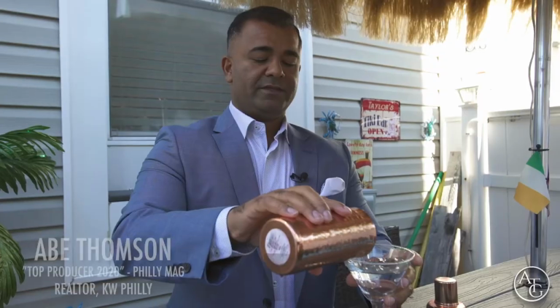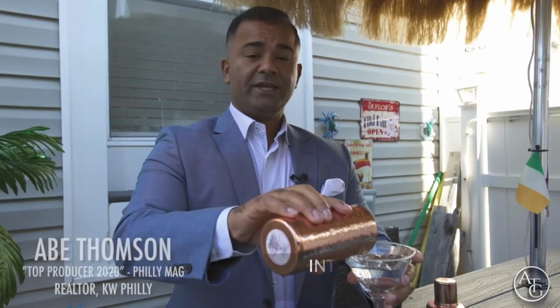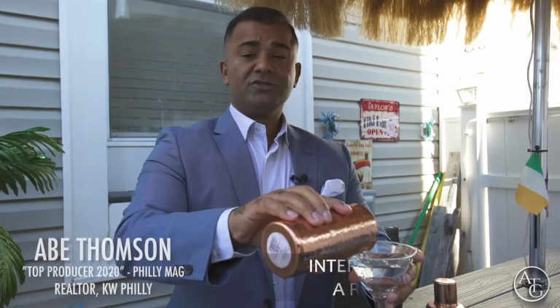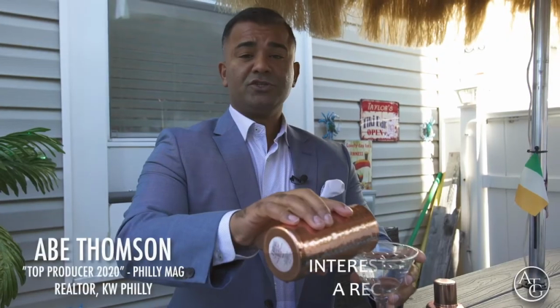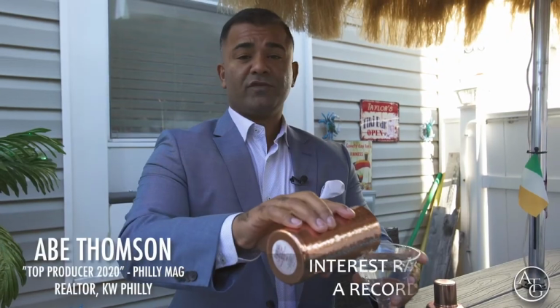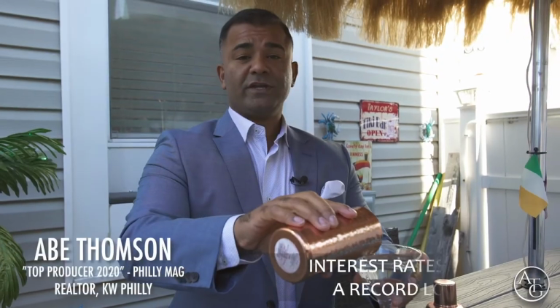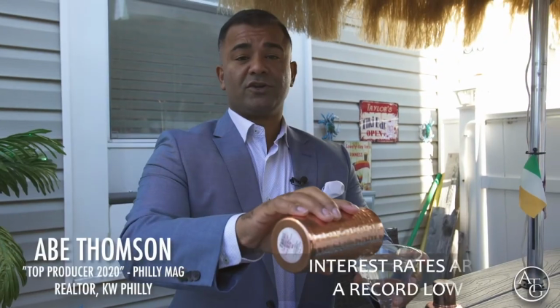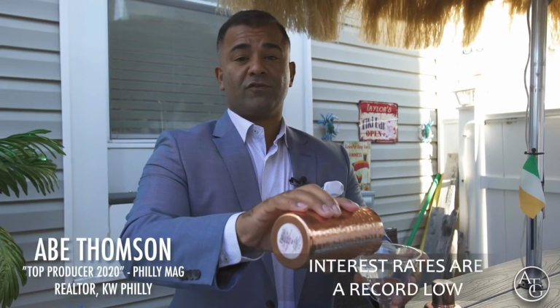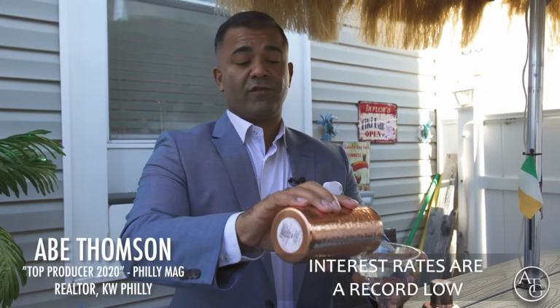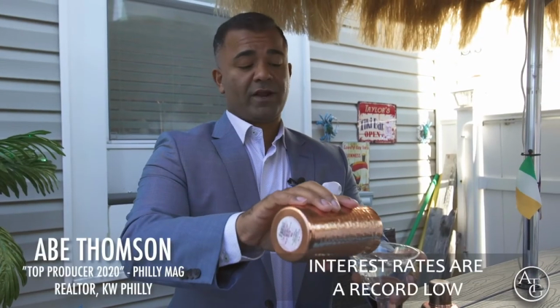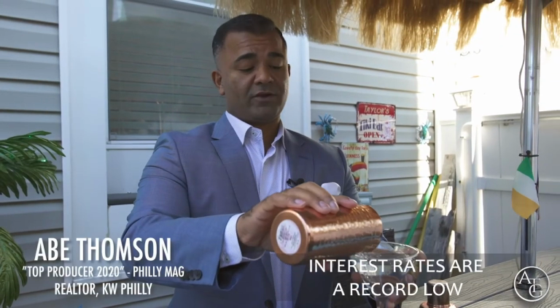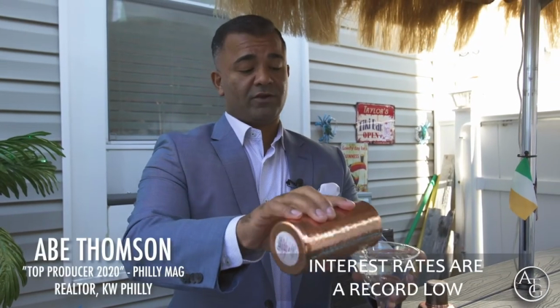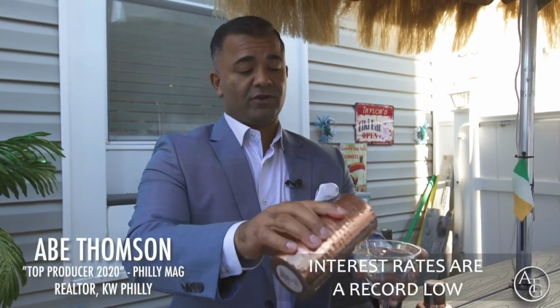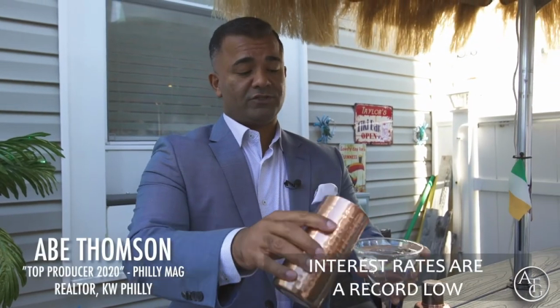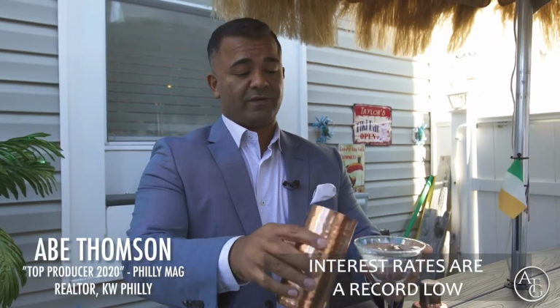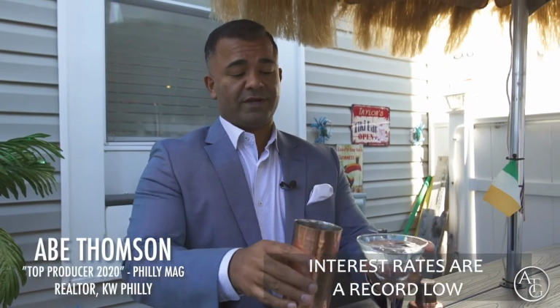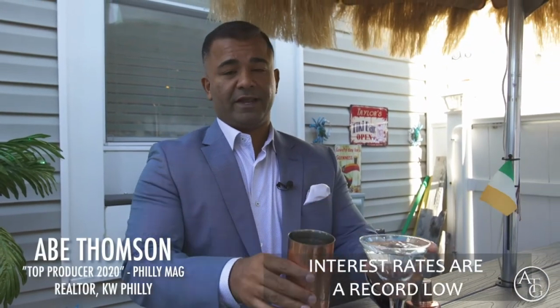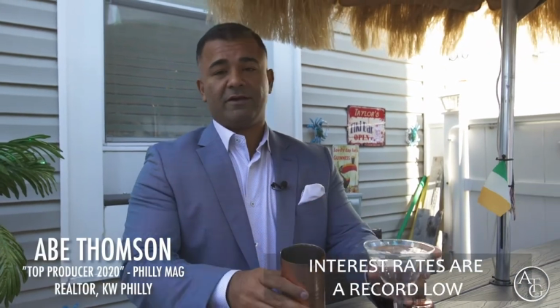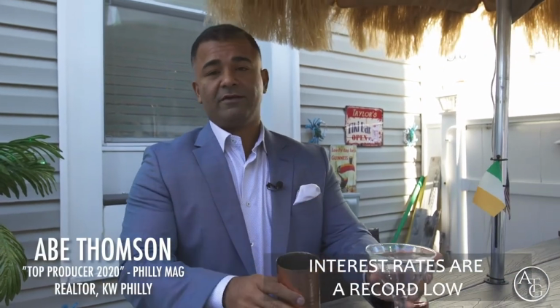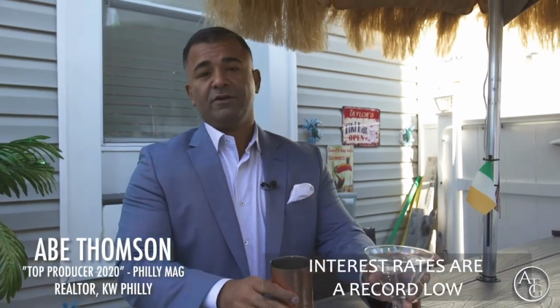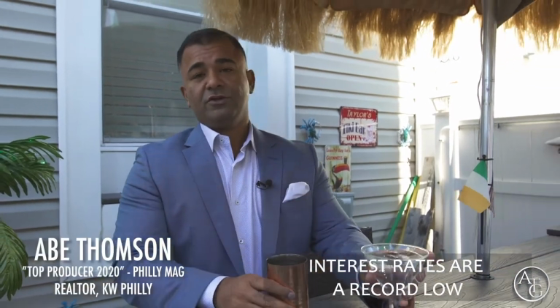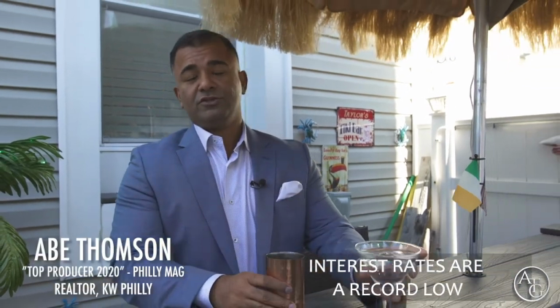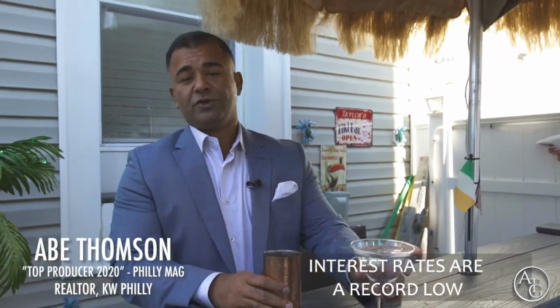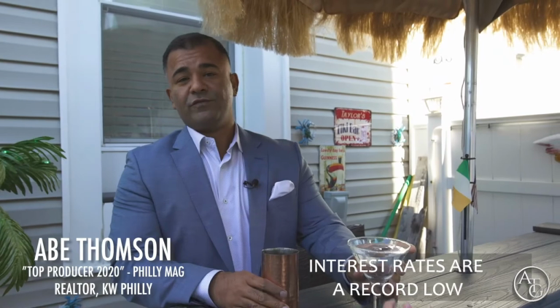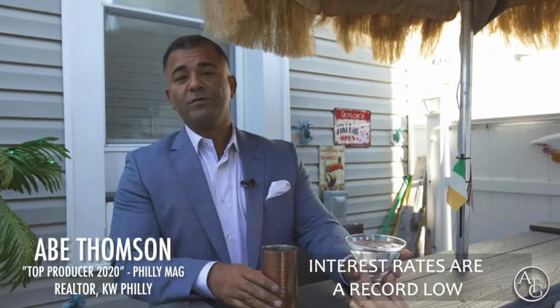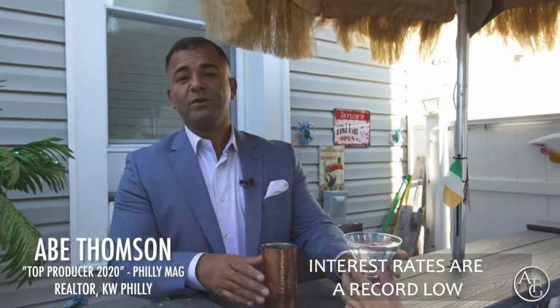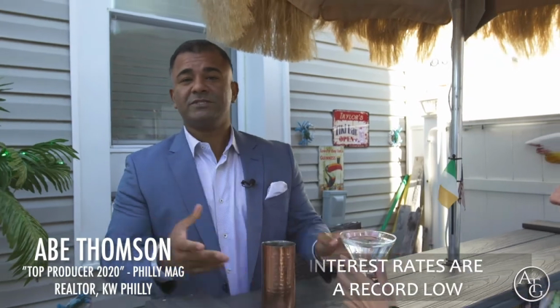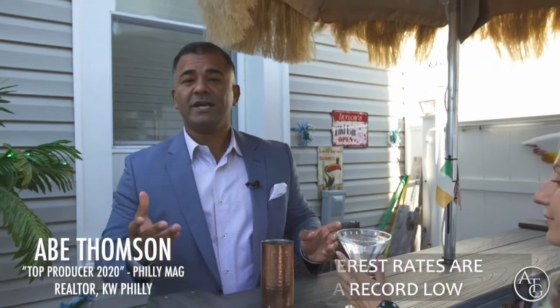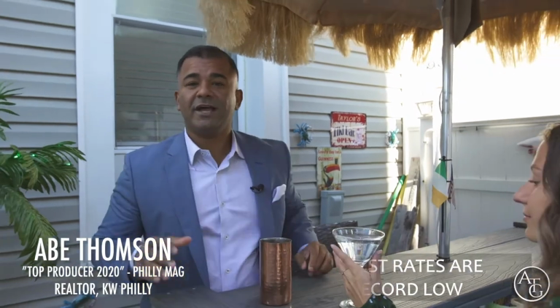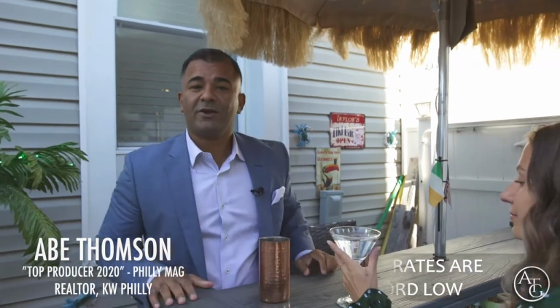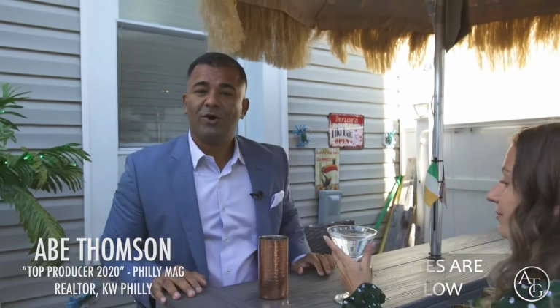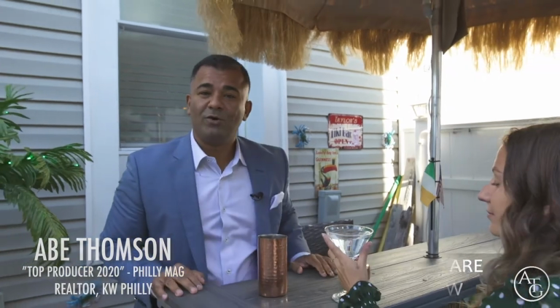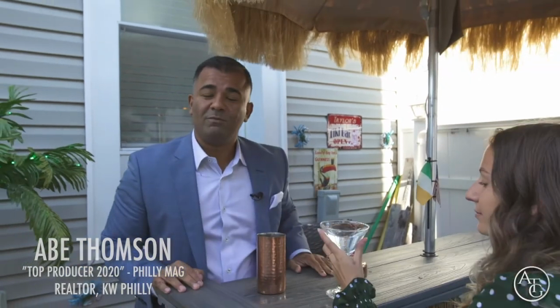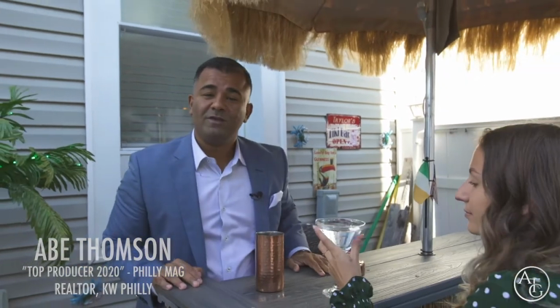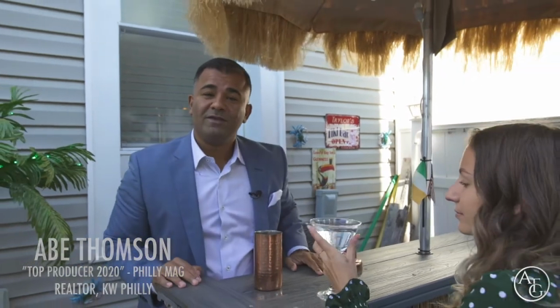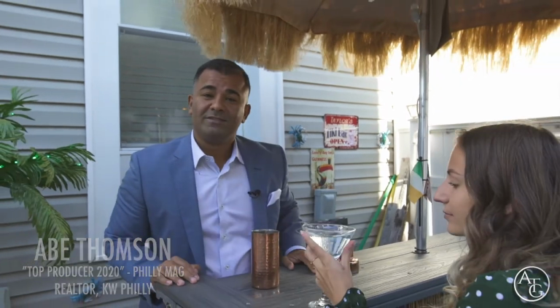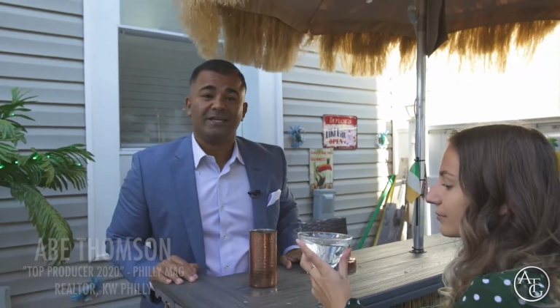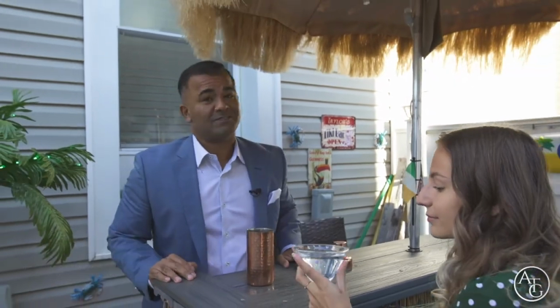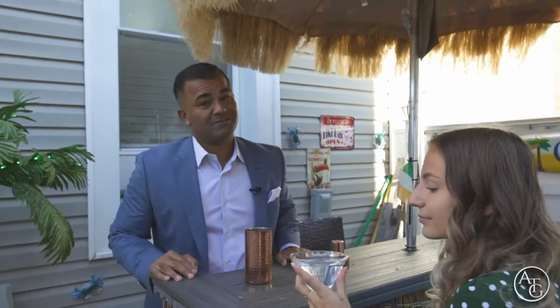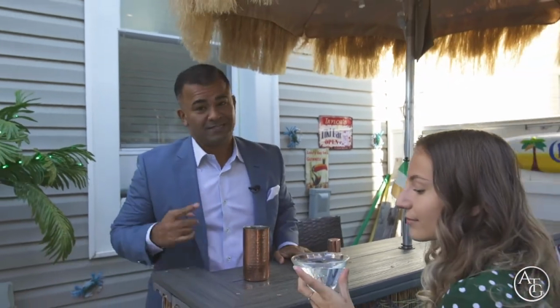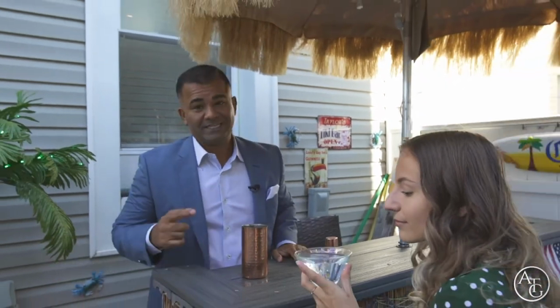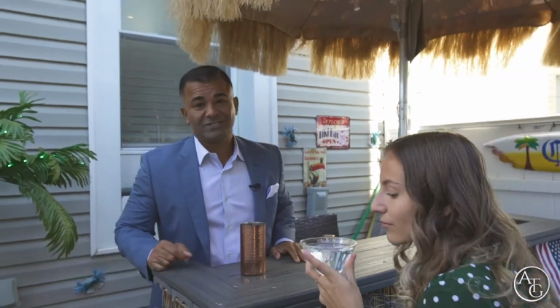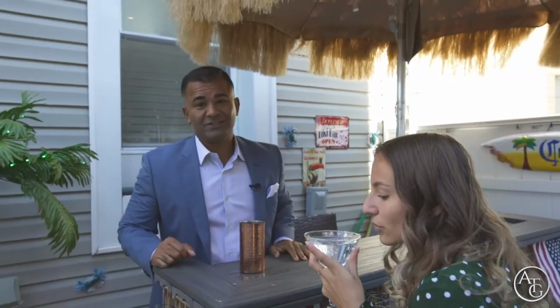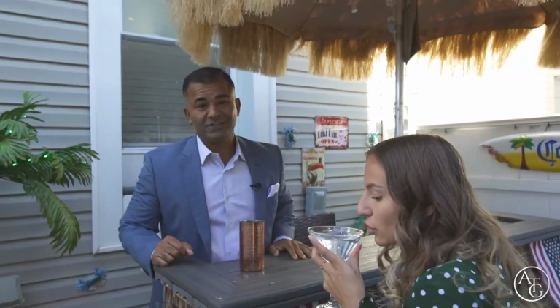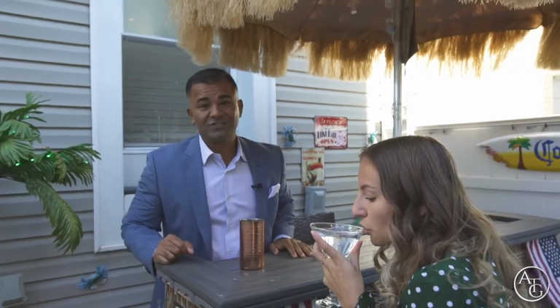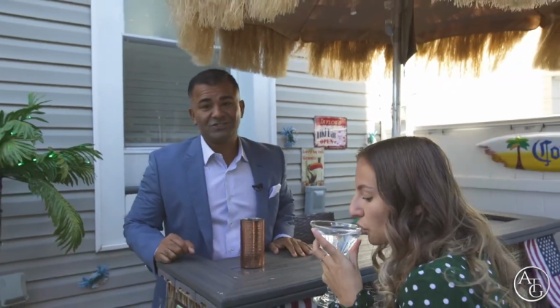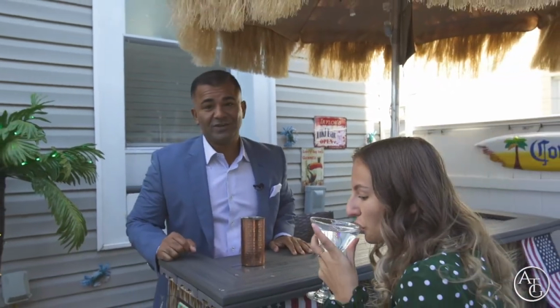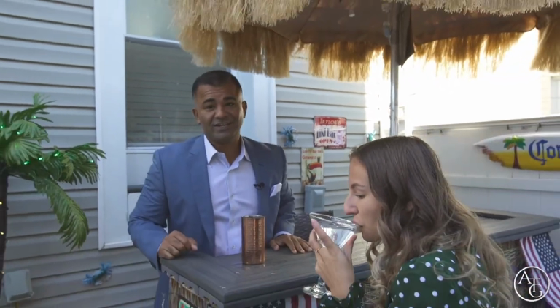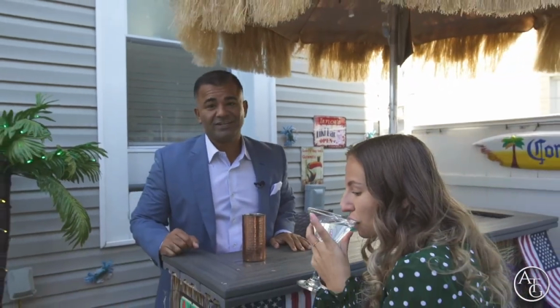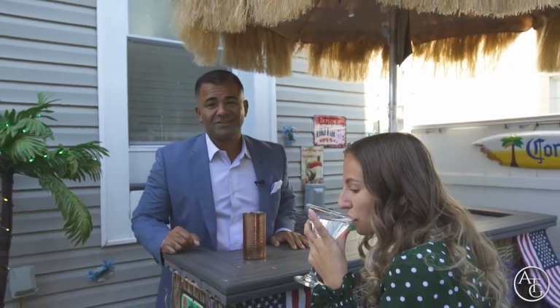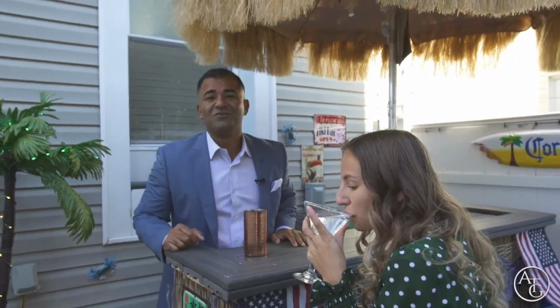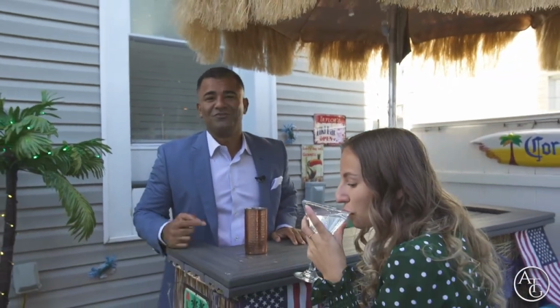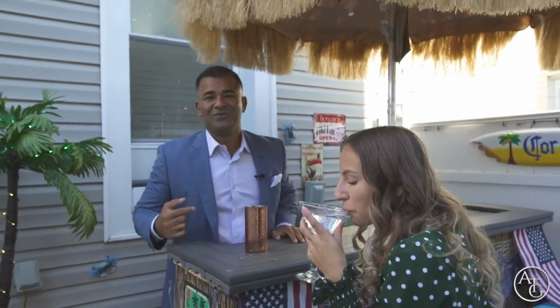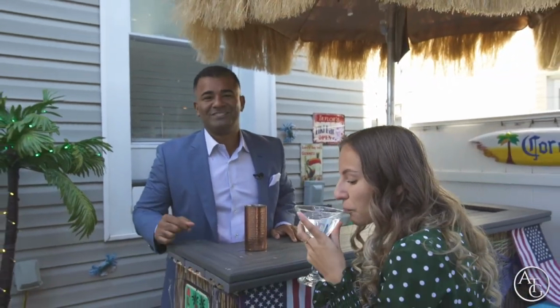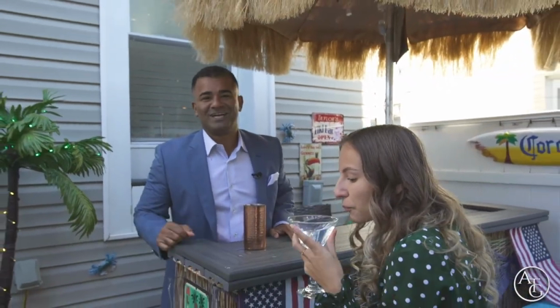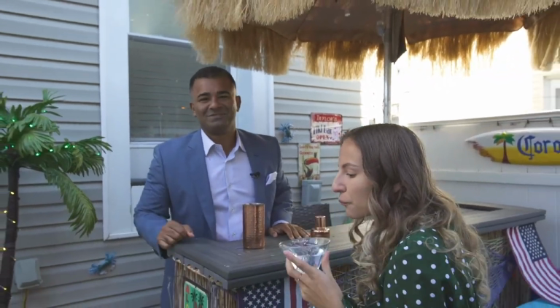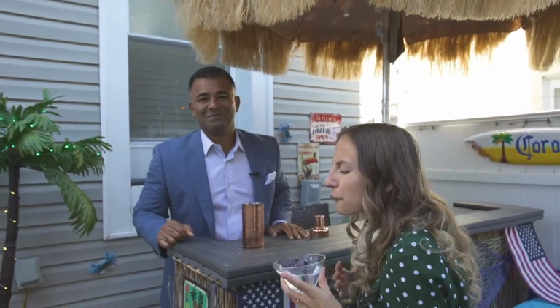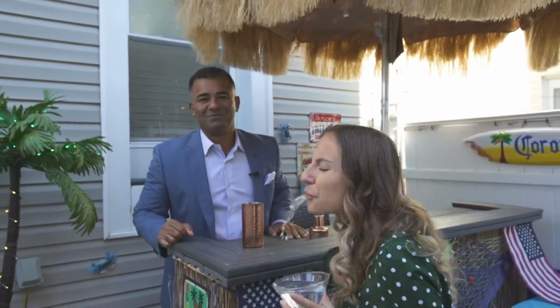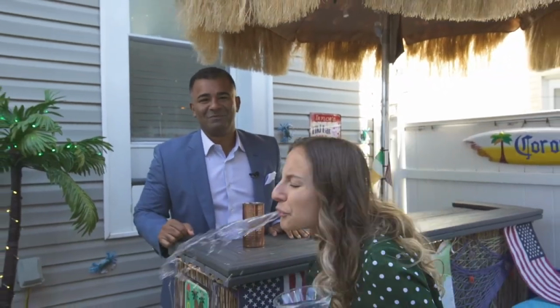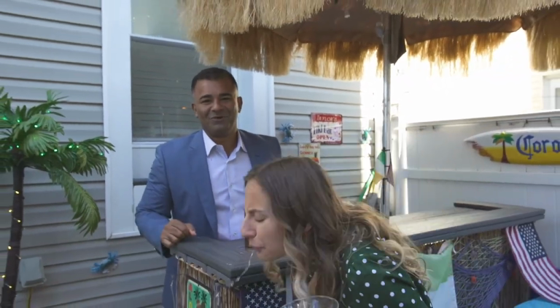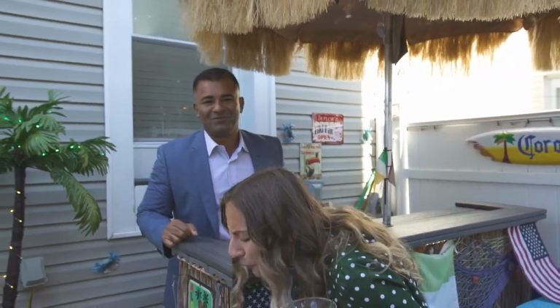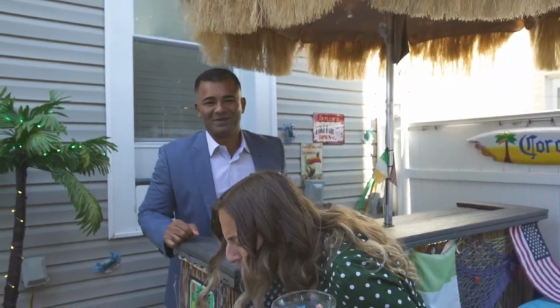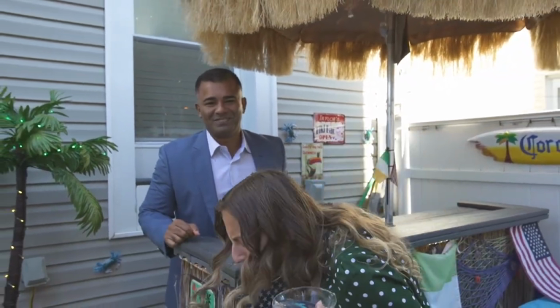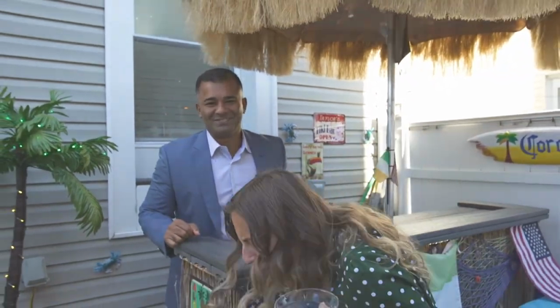The interest rates are record lows right now, so if you want to check out a home that's tastier than this drink, reach out to me for more information.